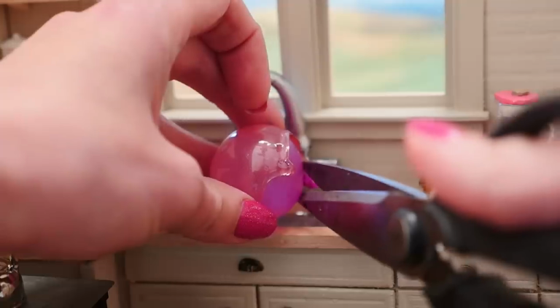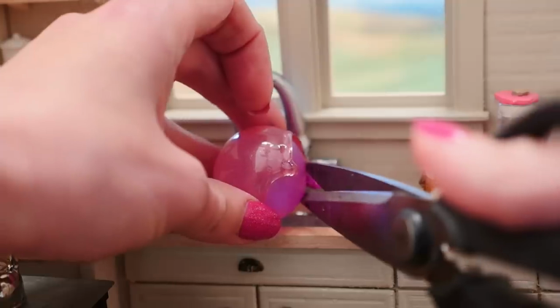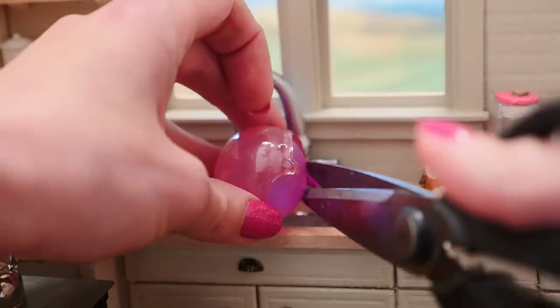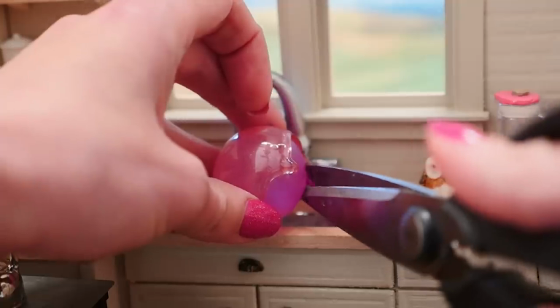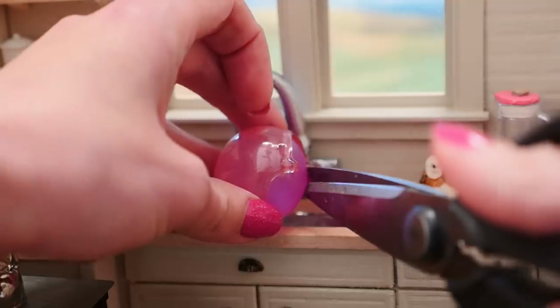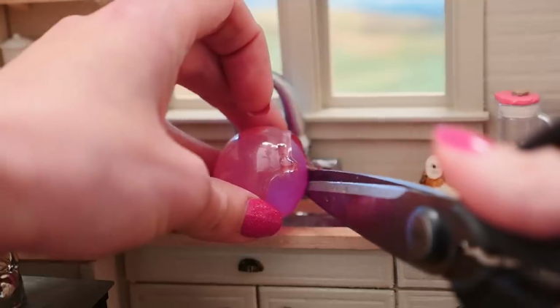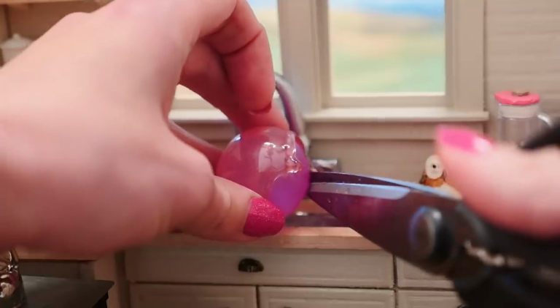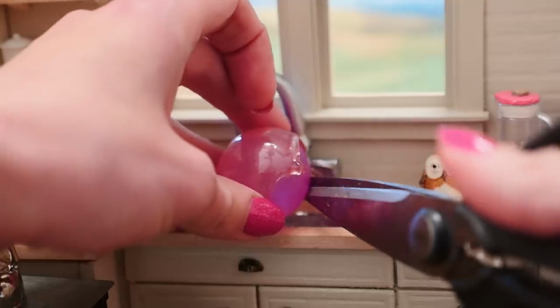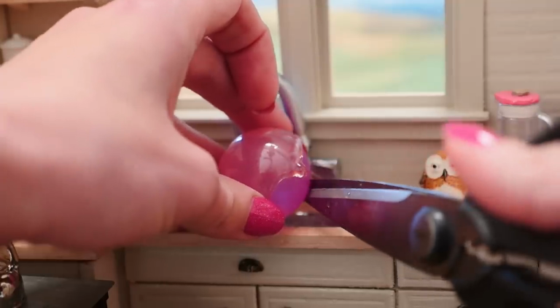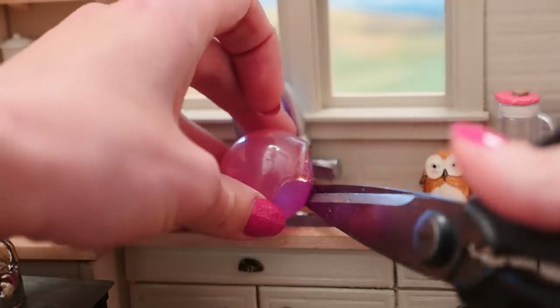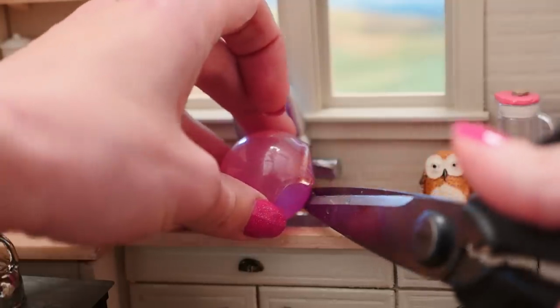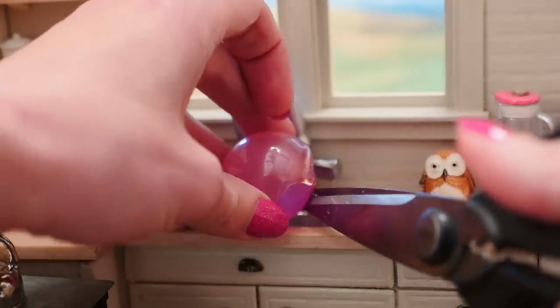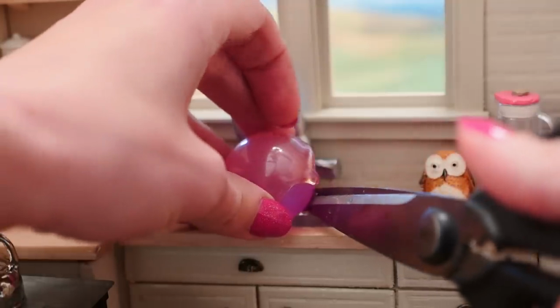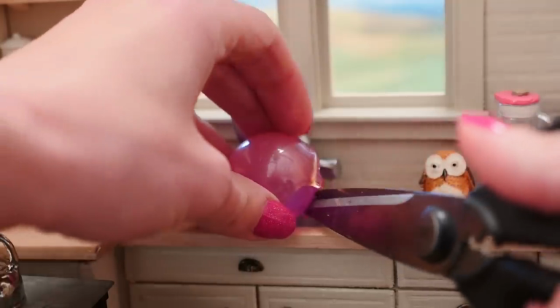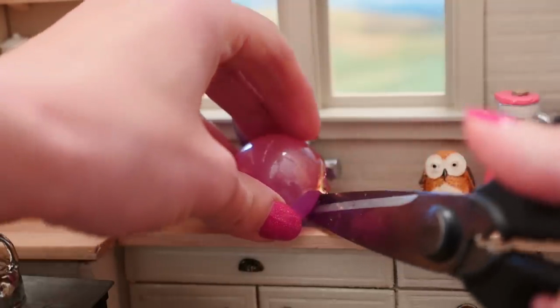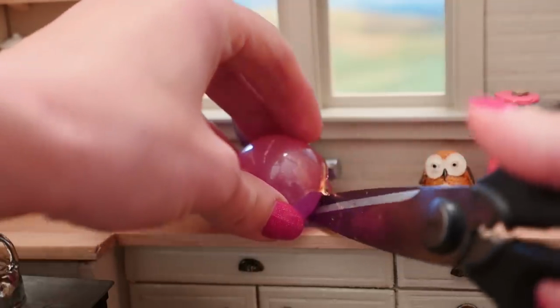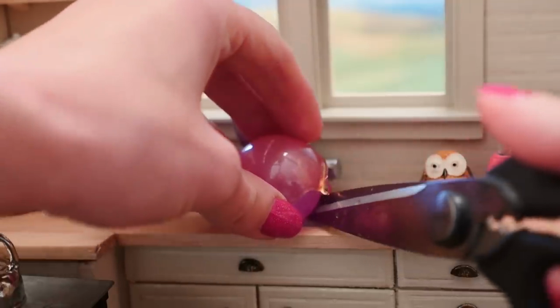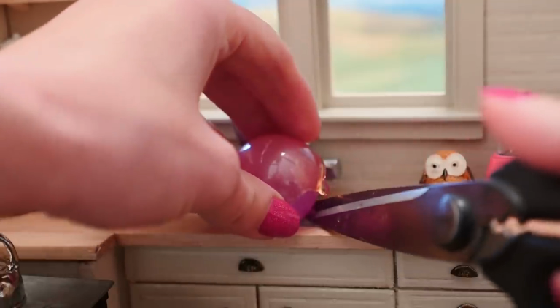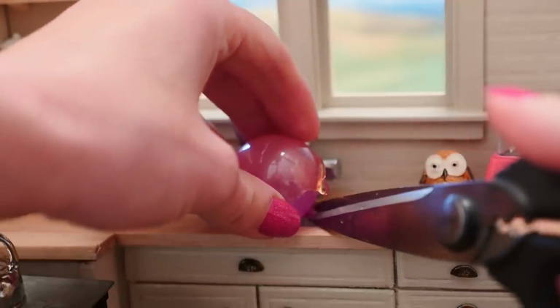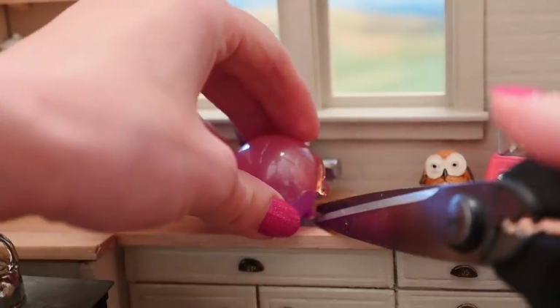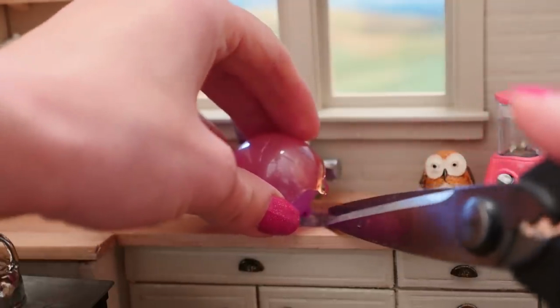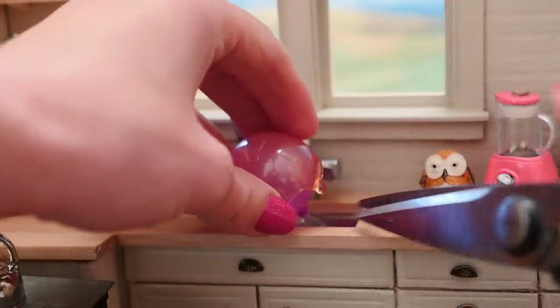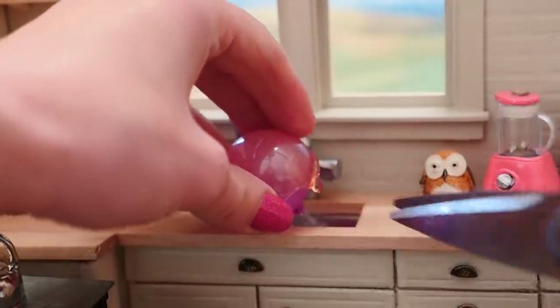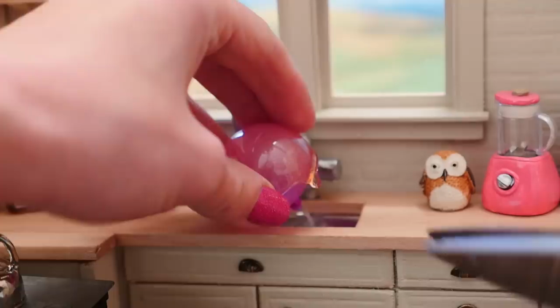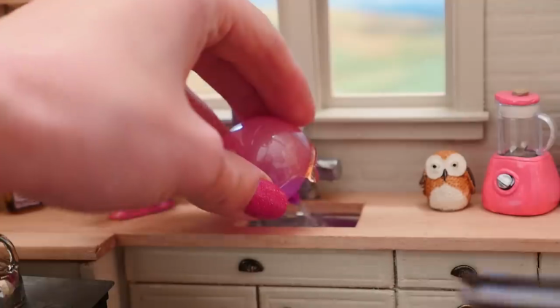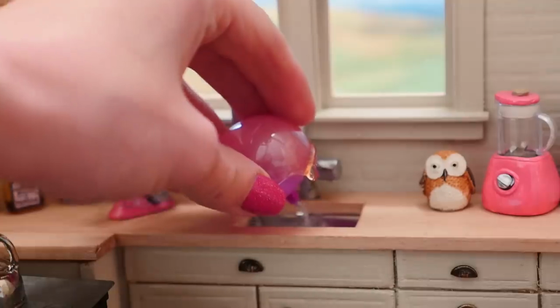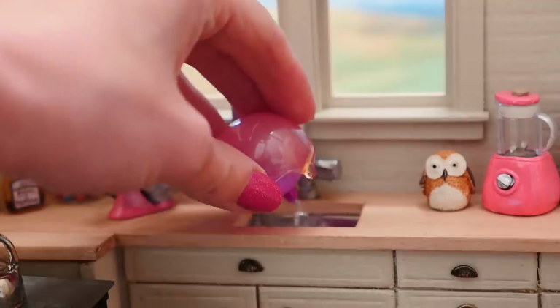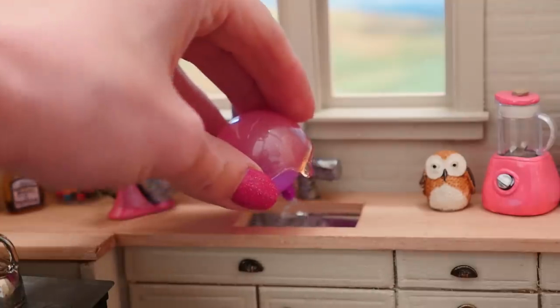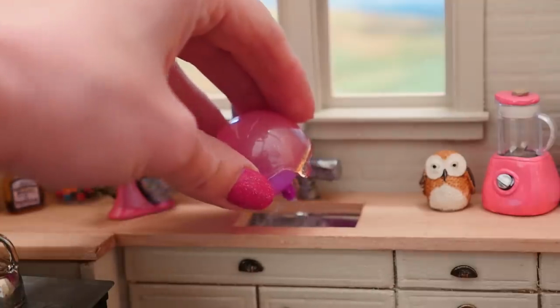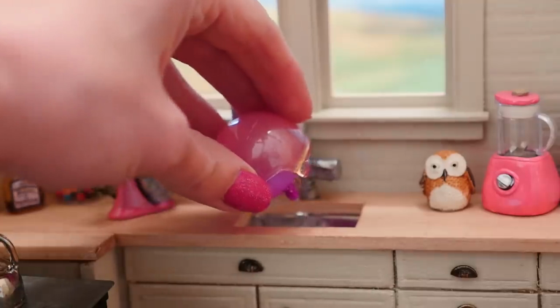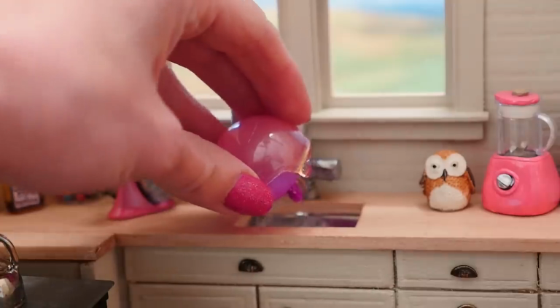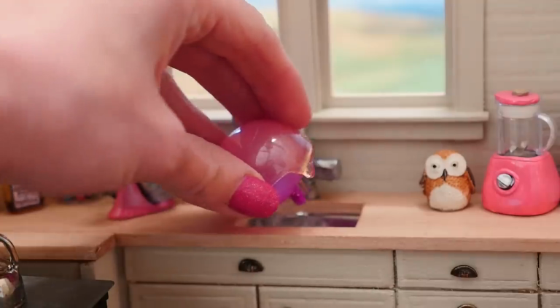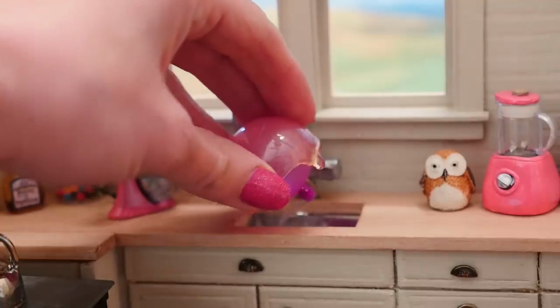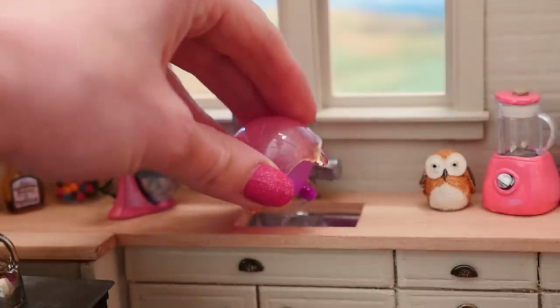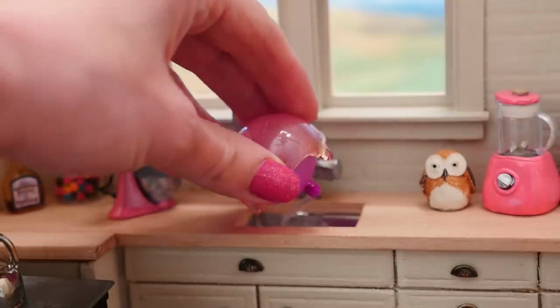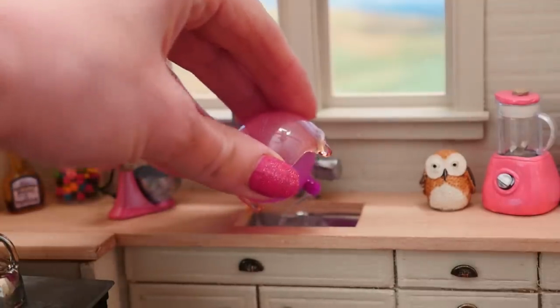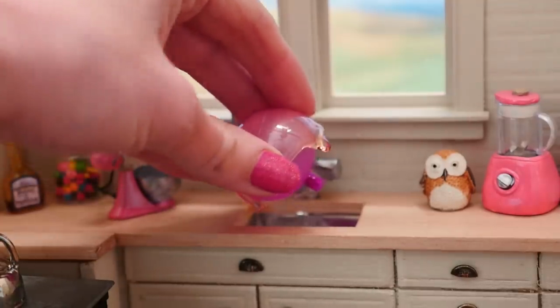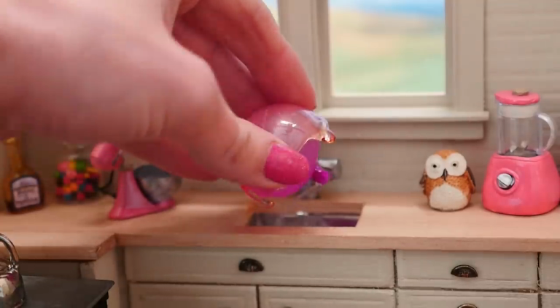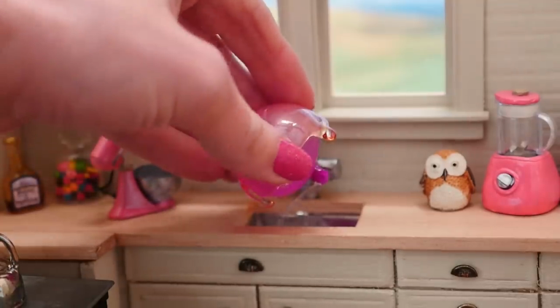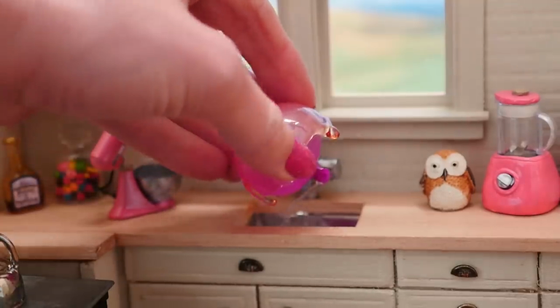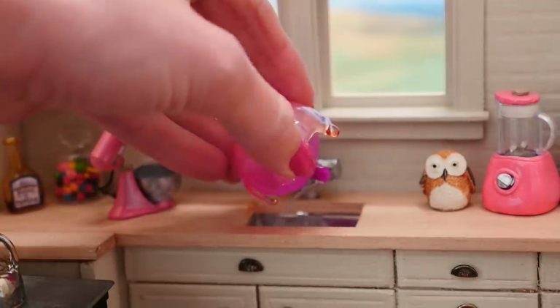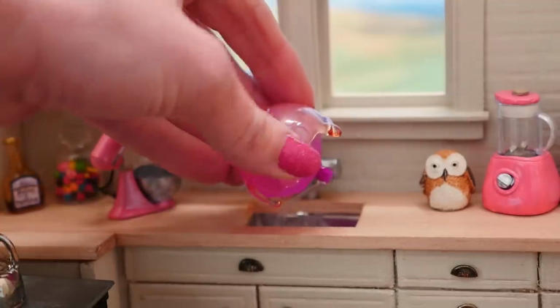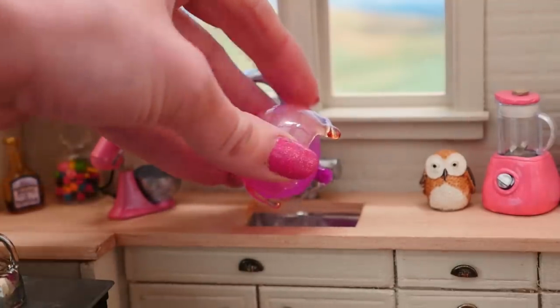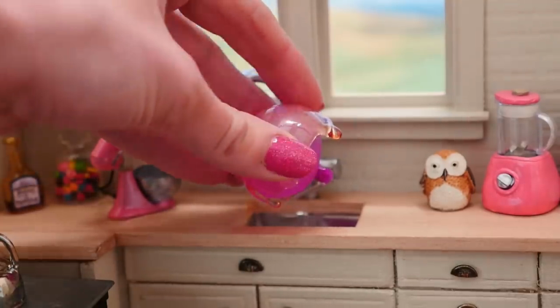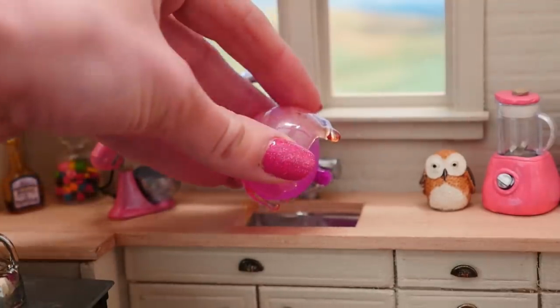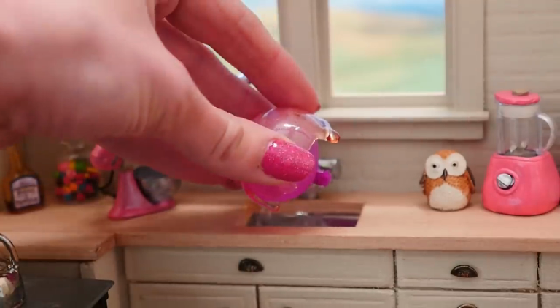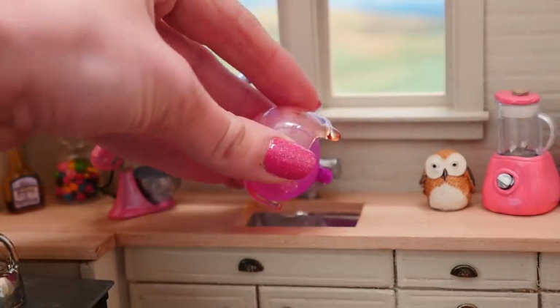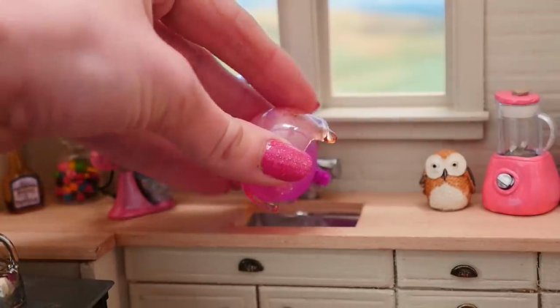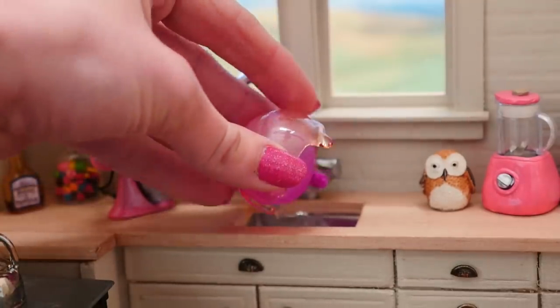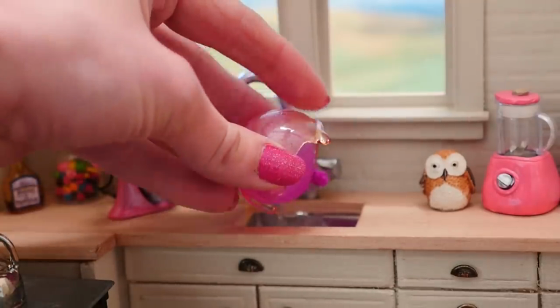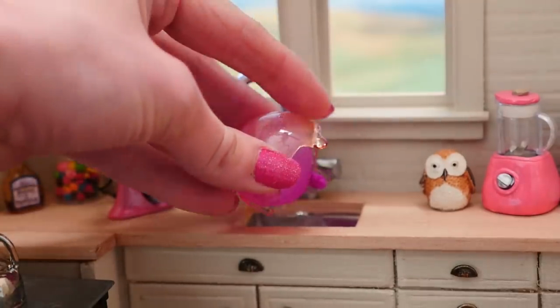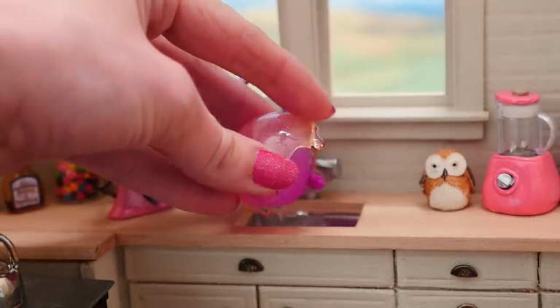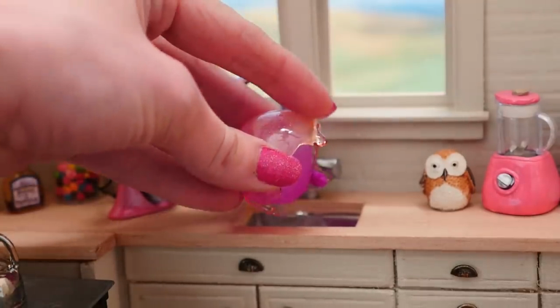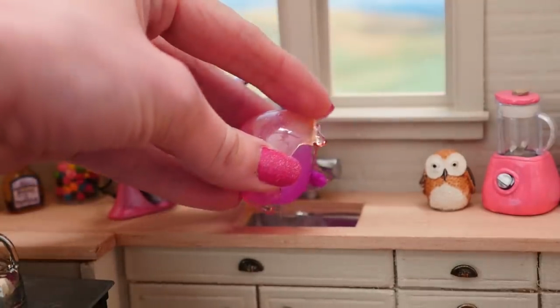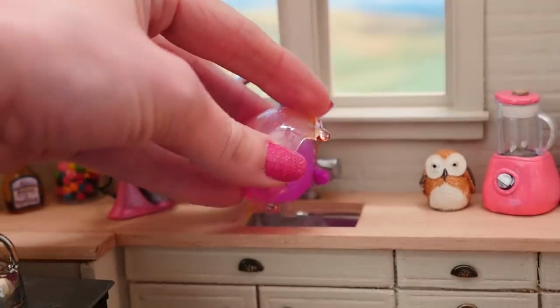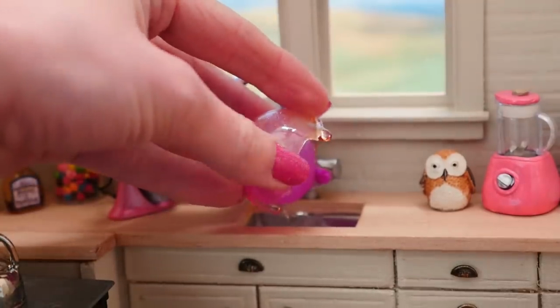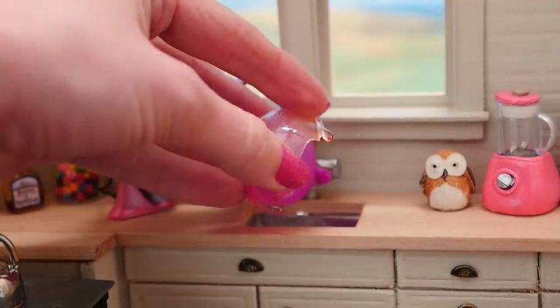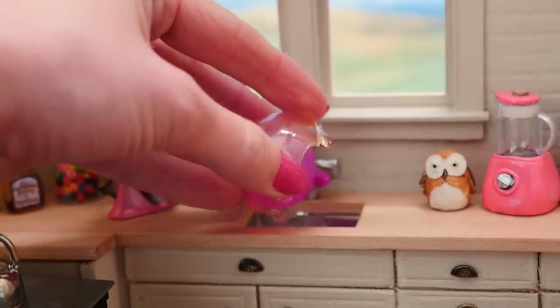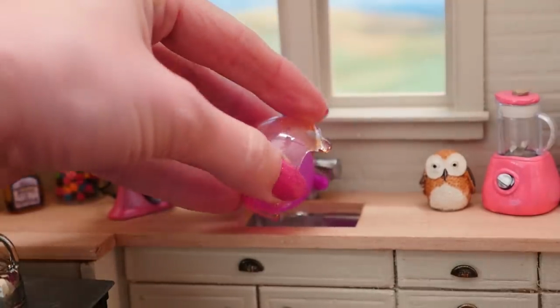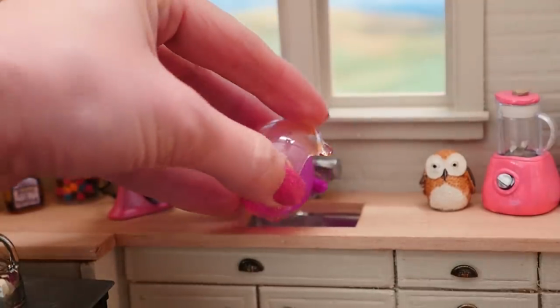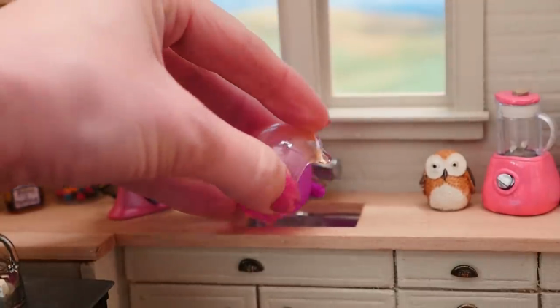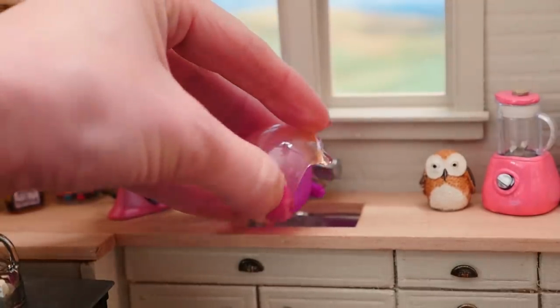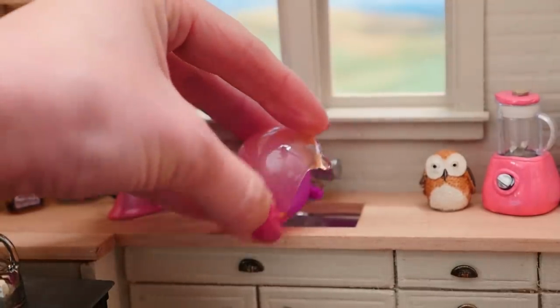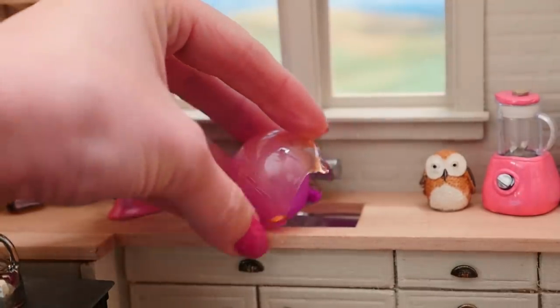I don't have any miniature scissors, but even if I did I don't think I could get my fingers to actually work with them because they'd be too small.